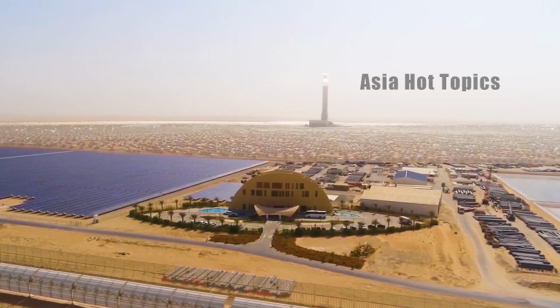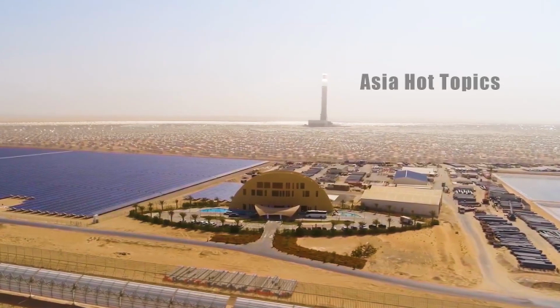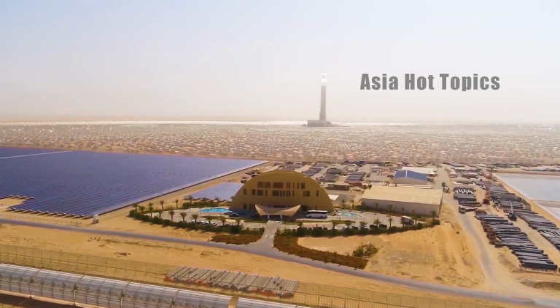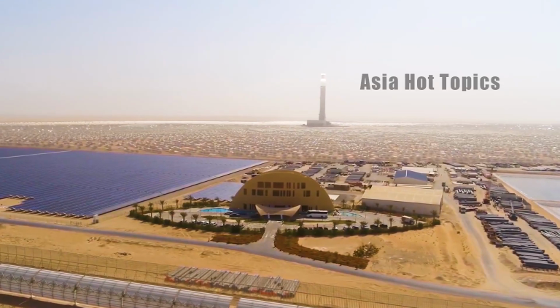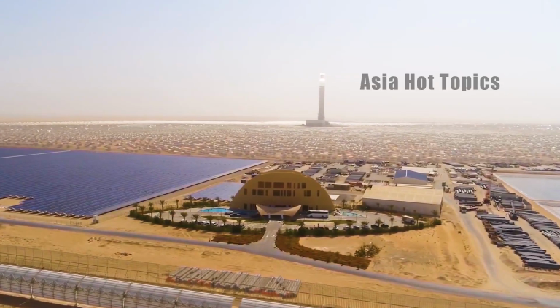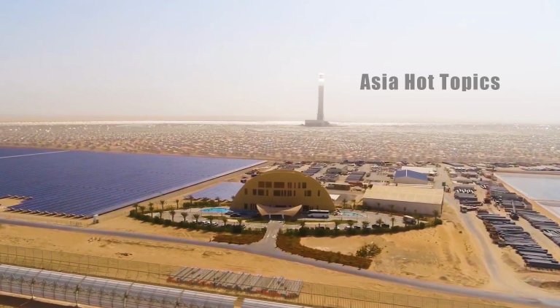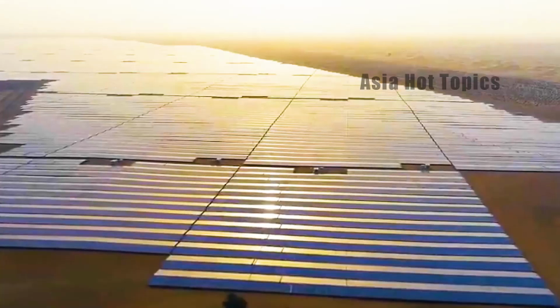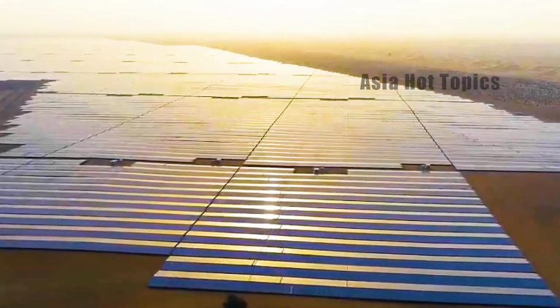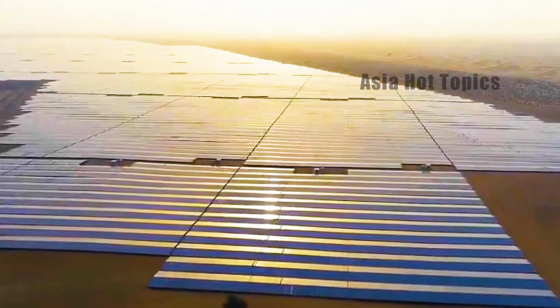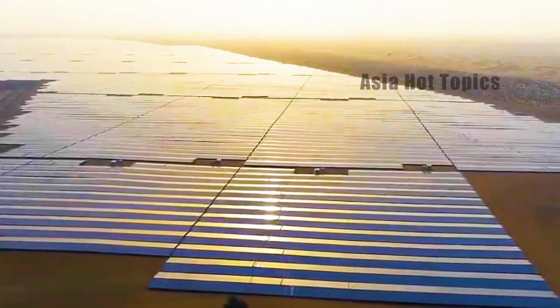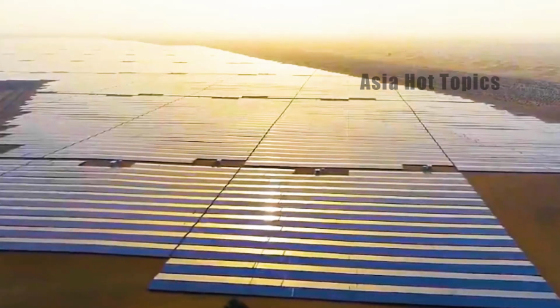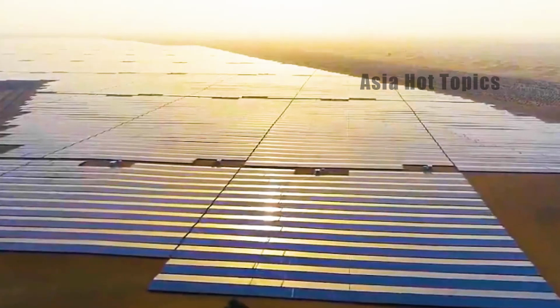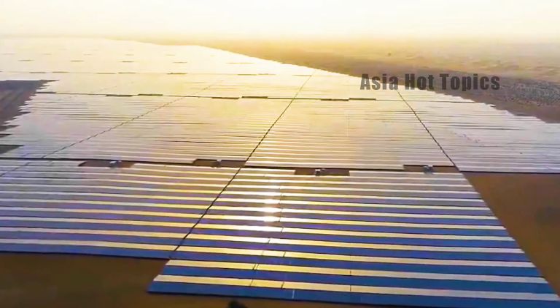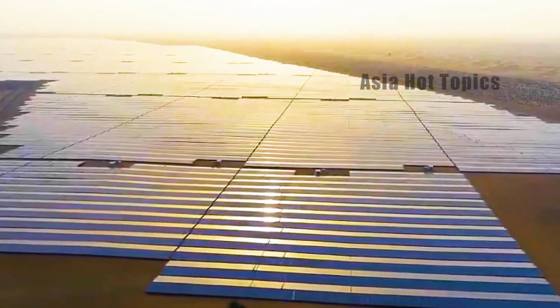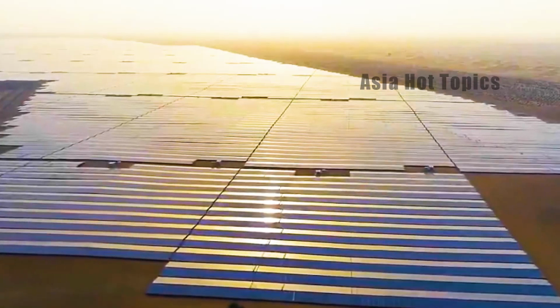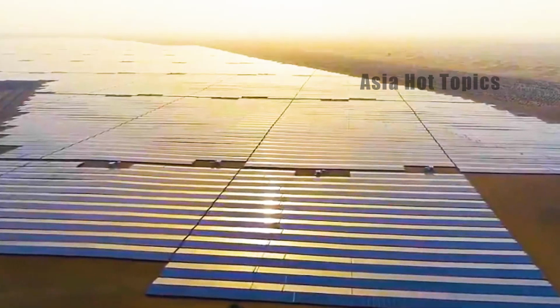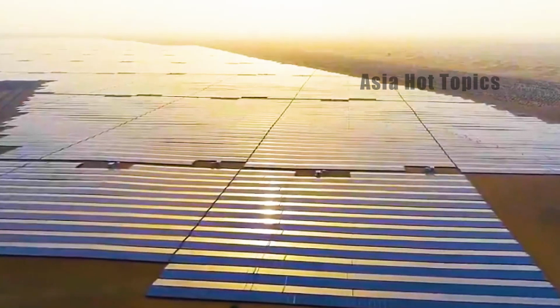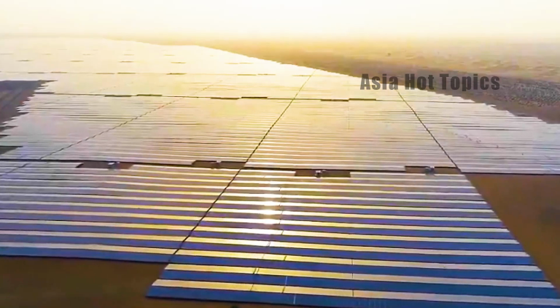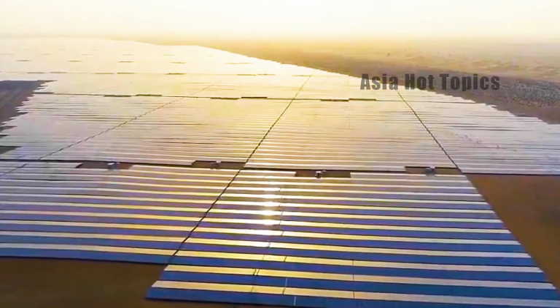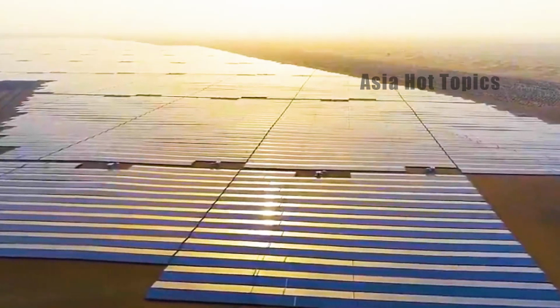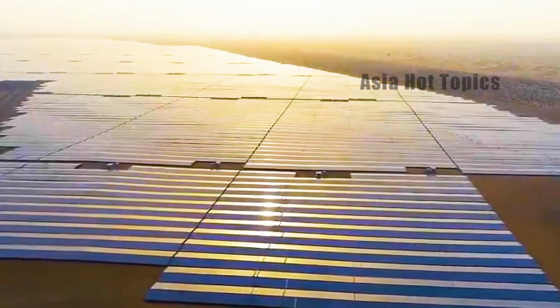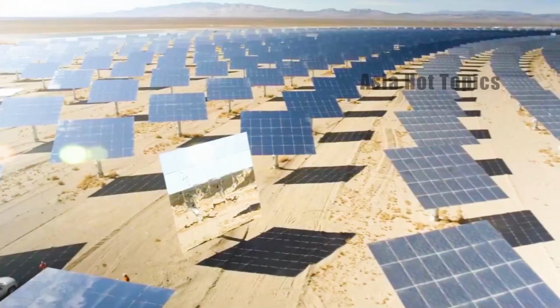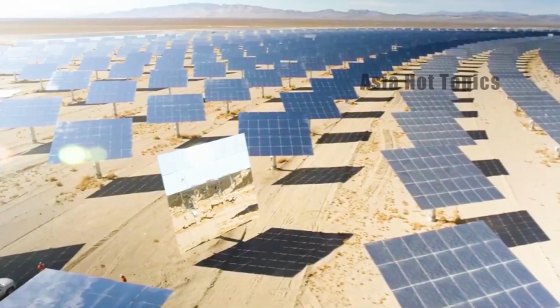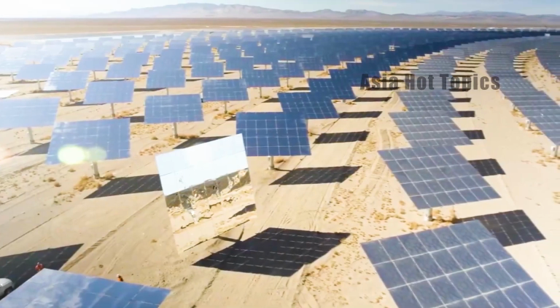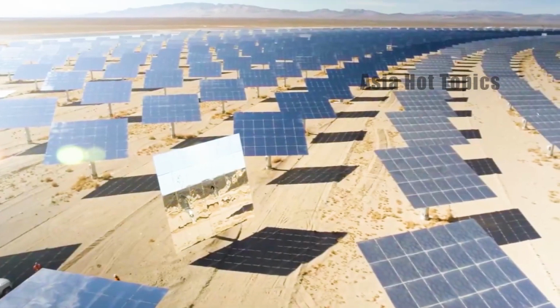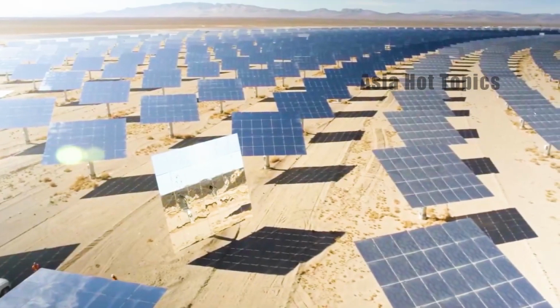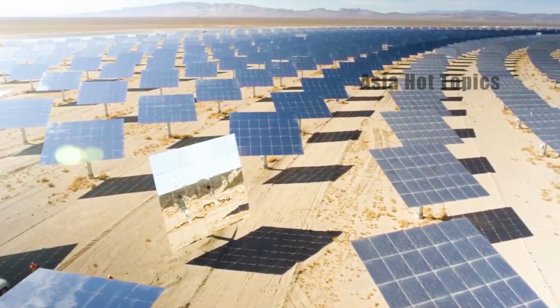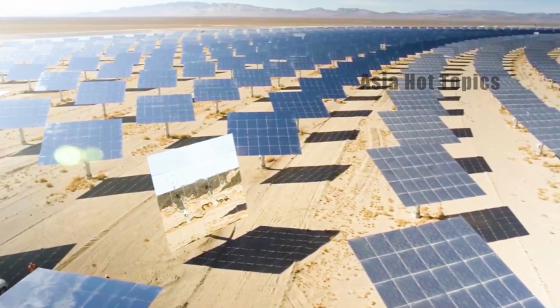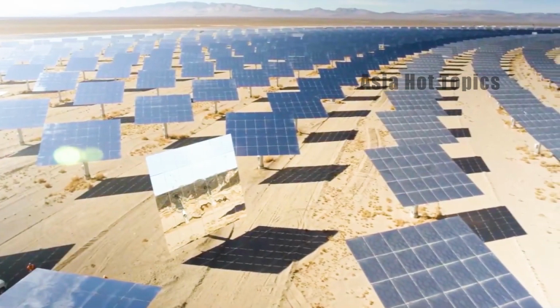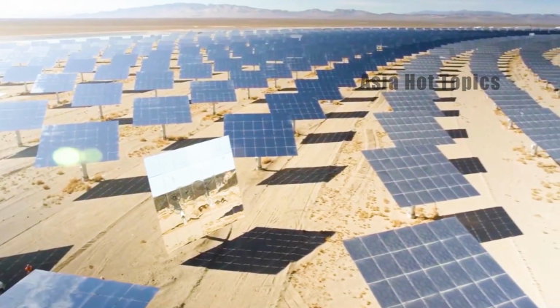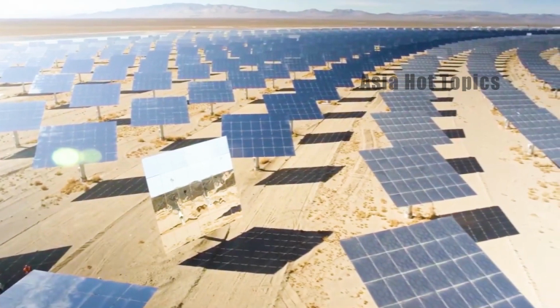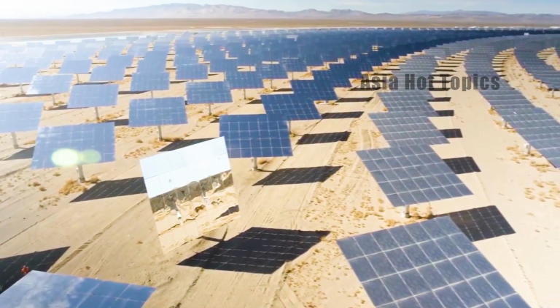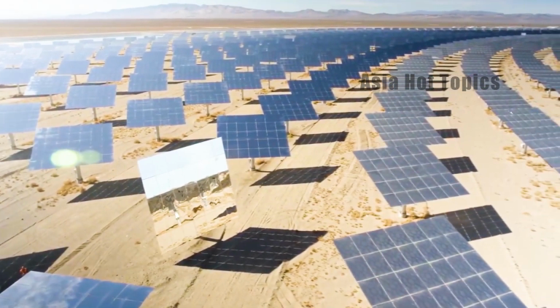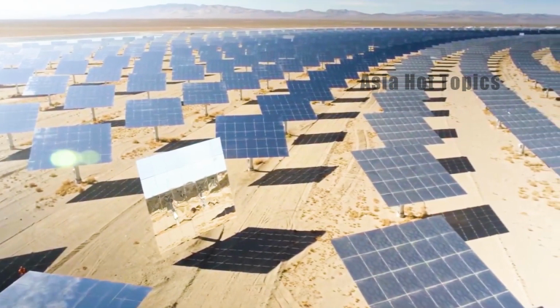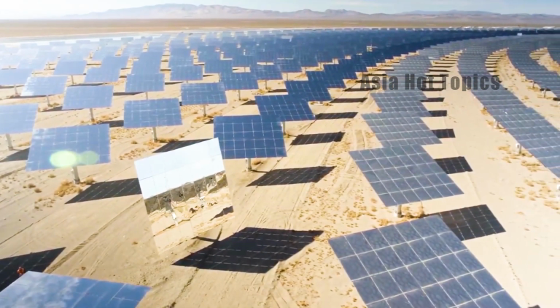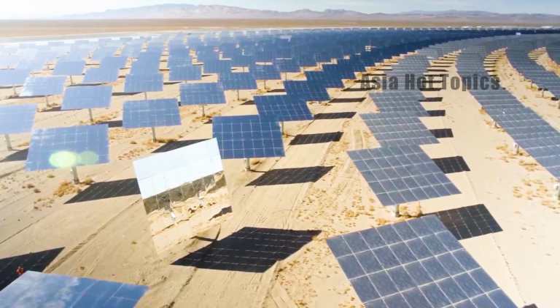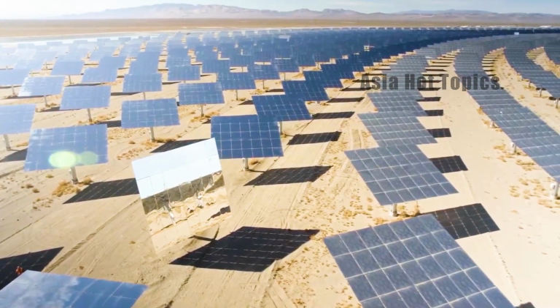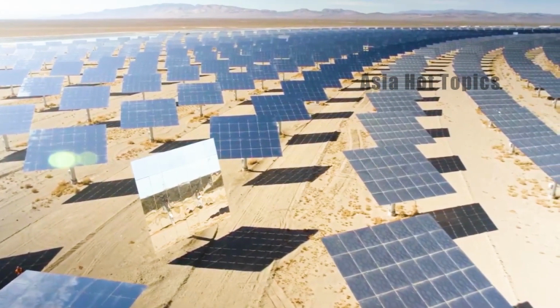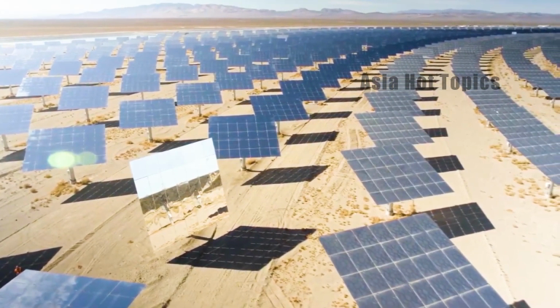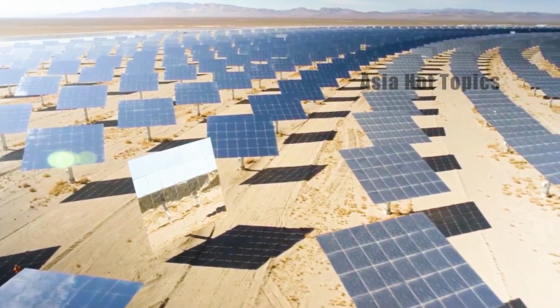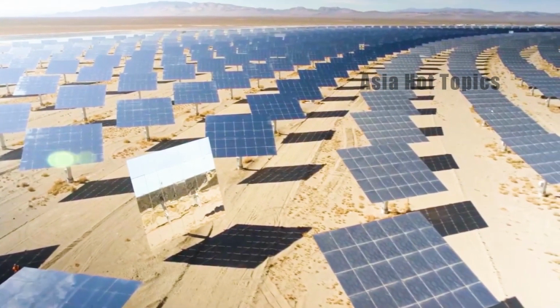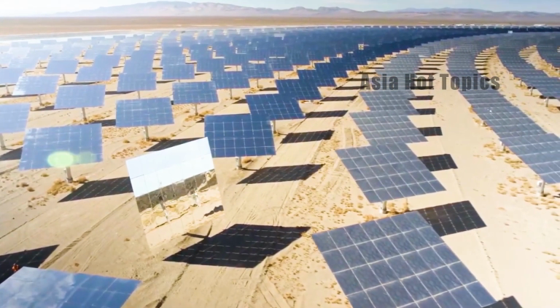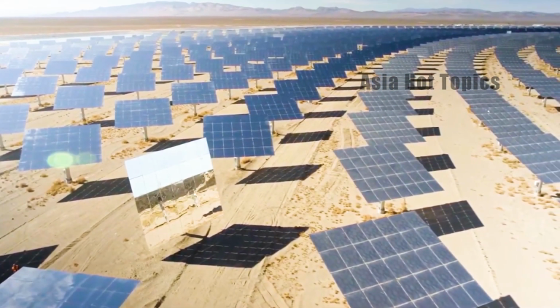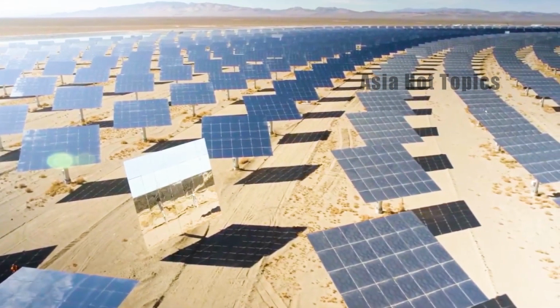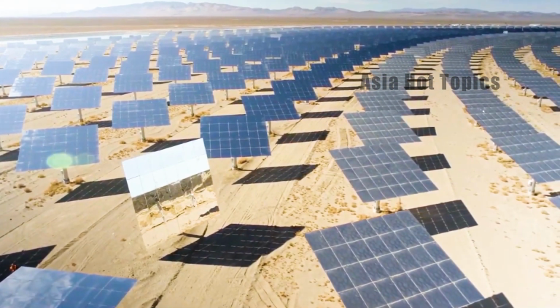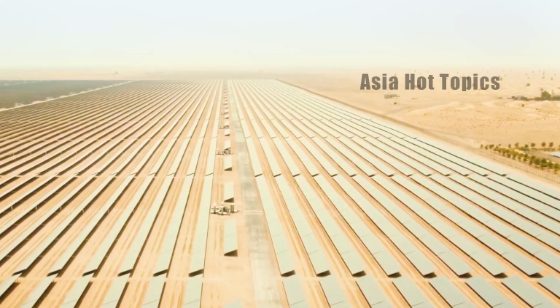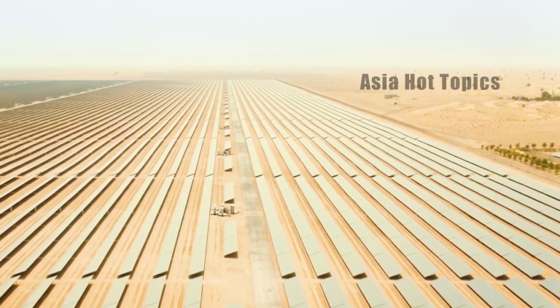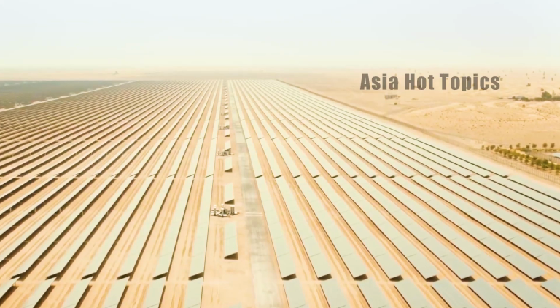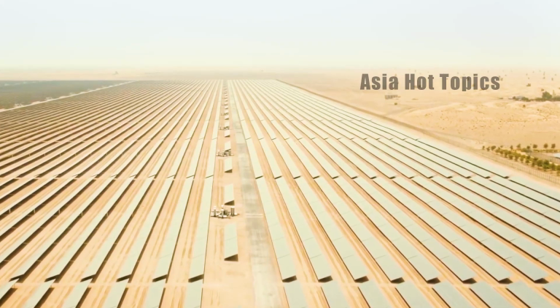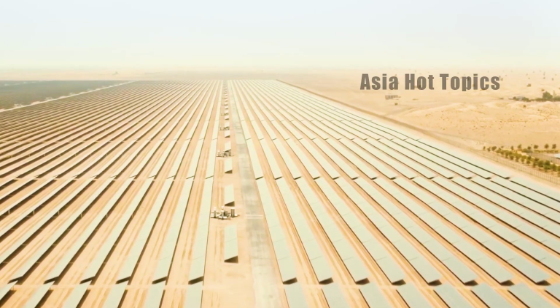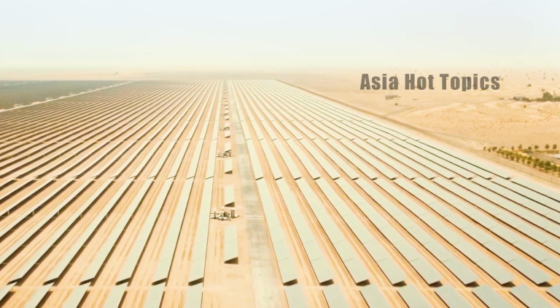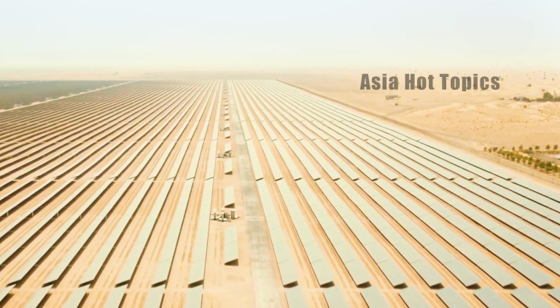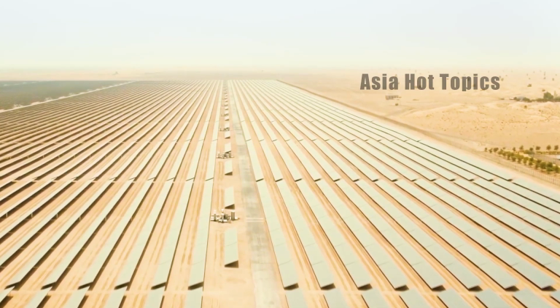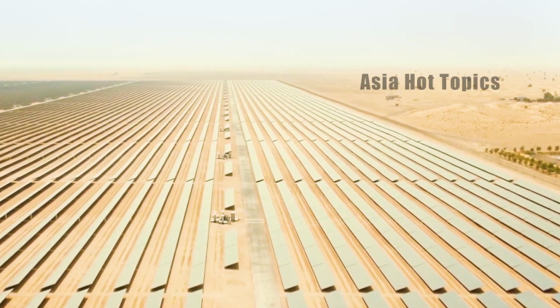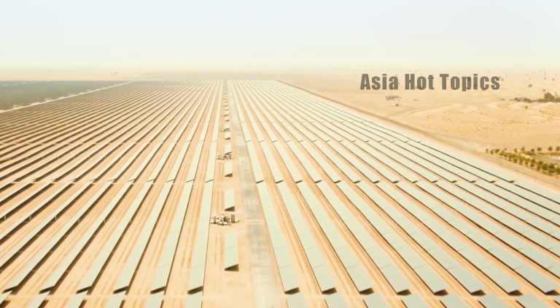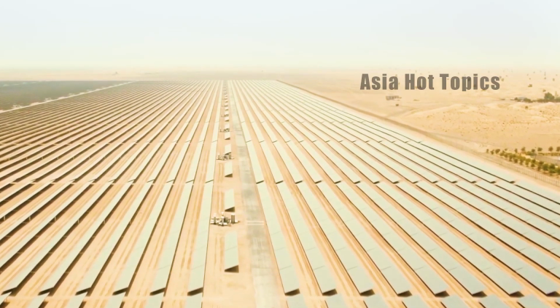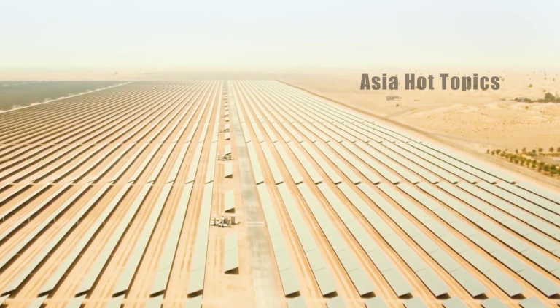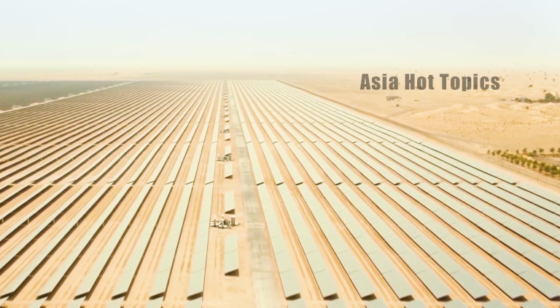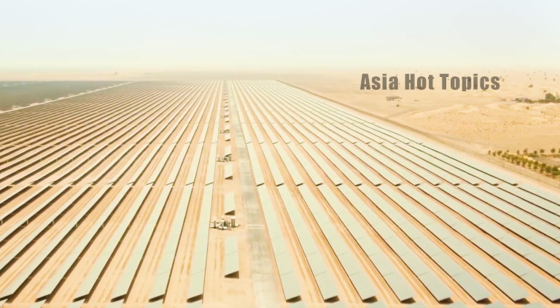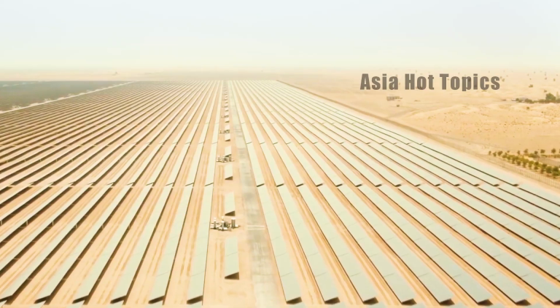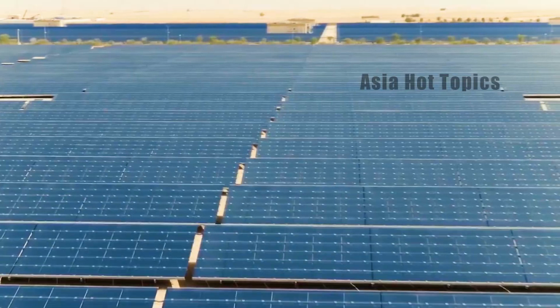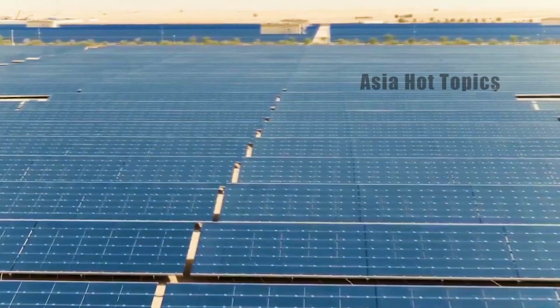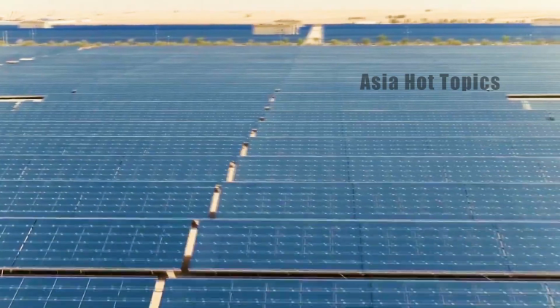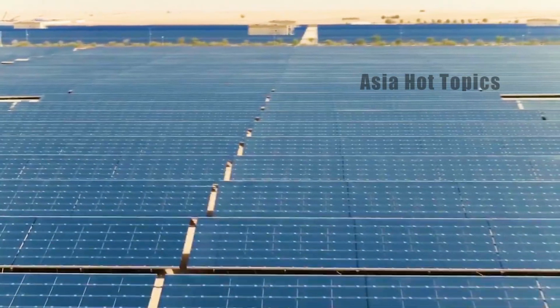So, do you think it is feasible to use photovoltaics to control deserts?